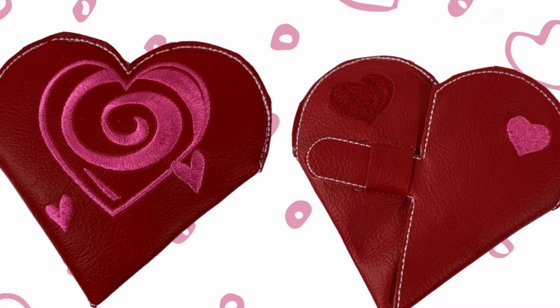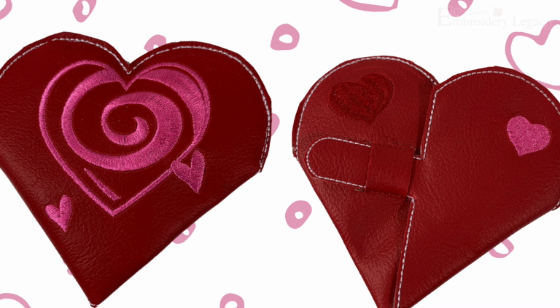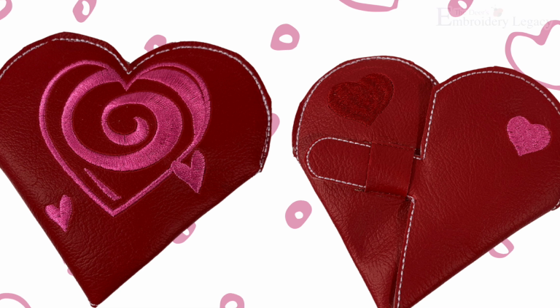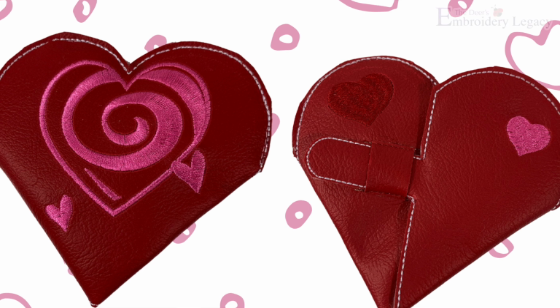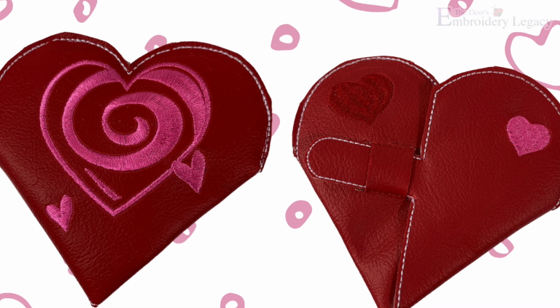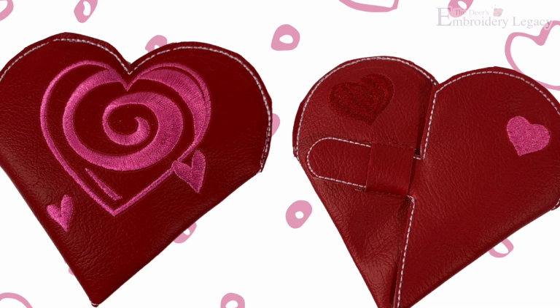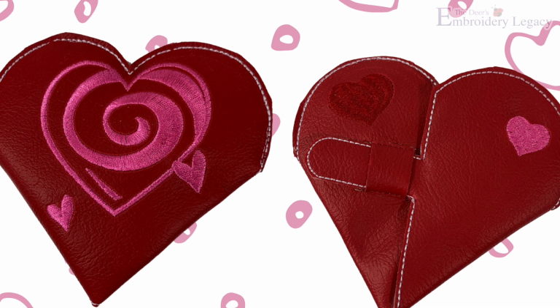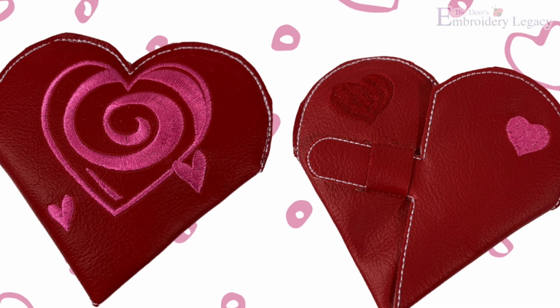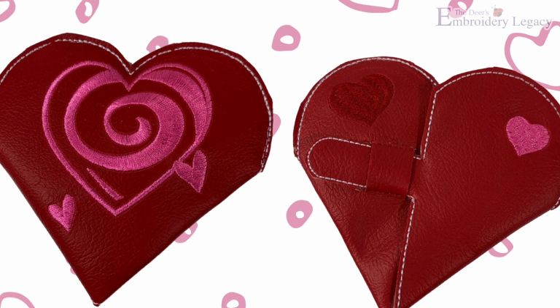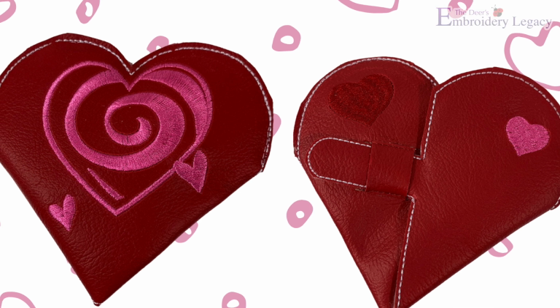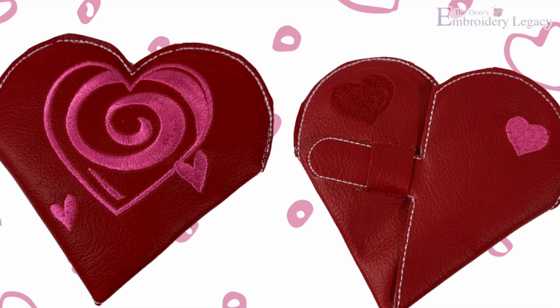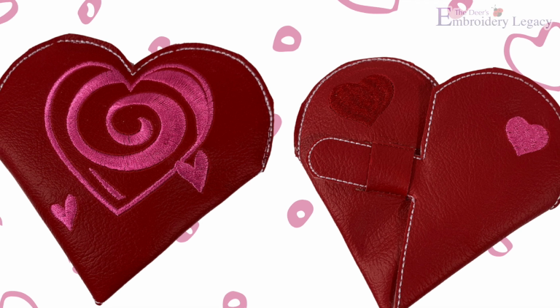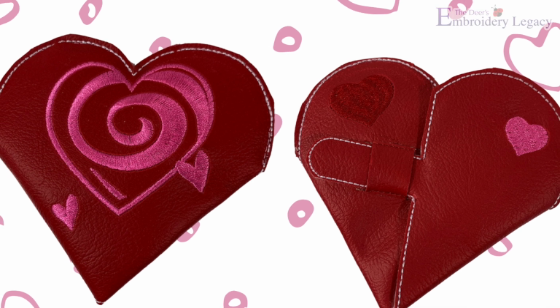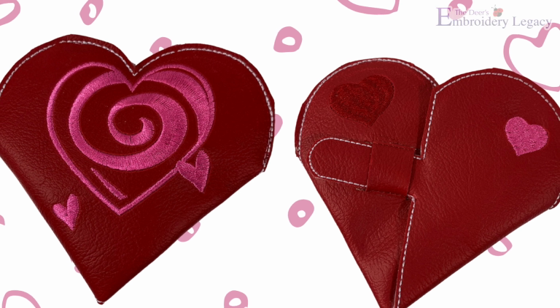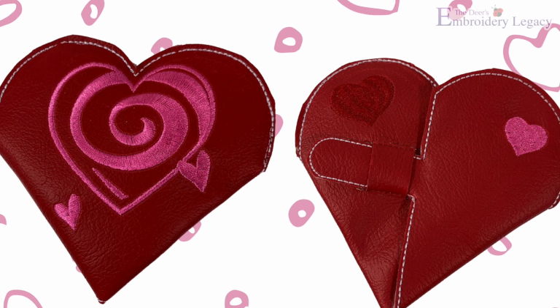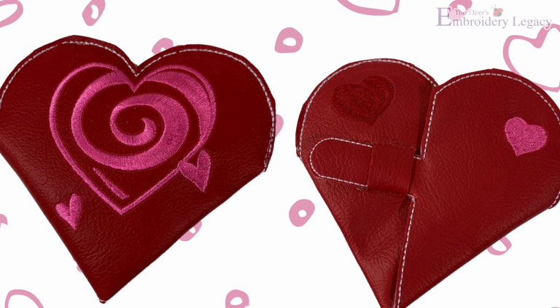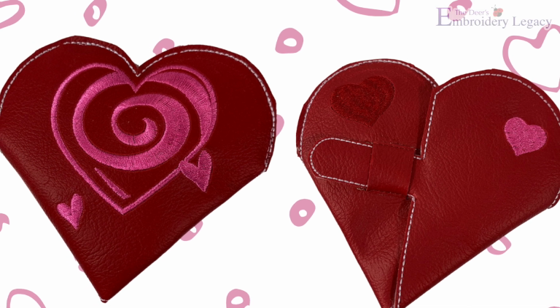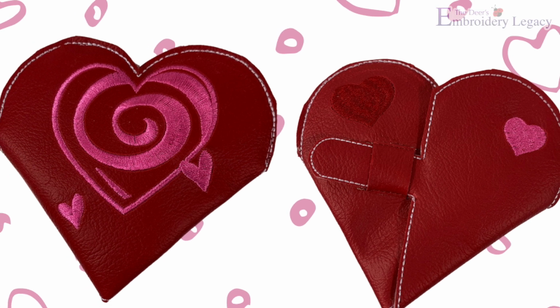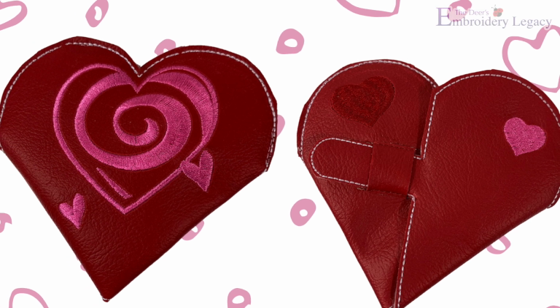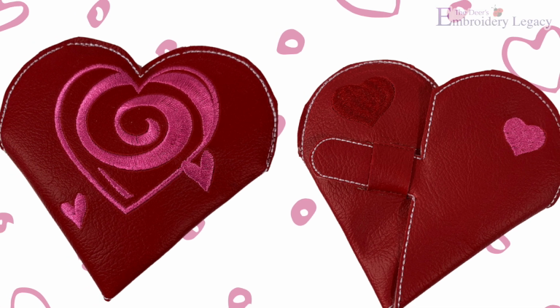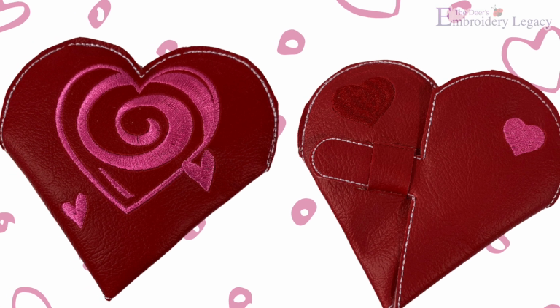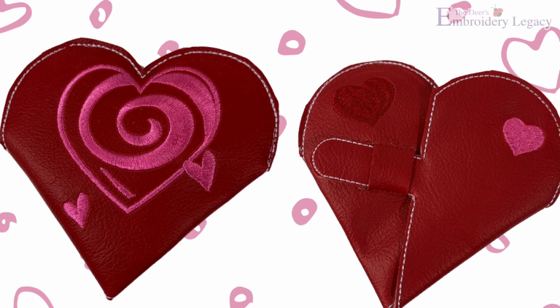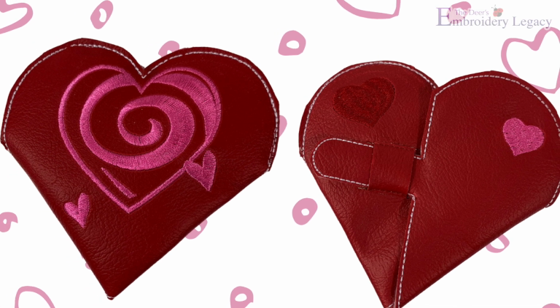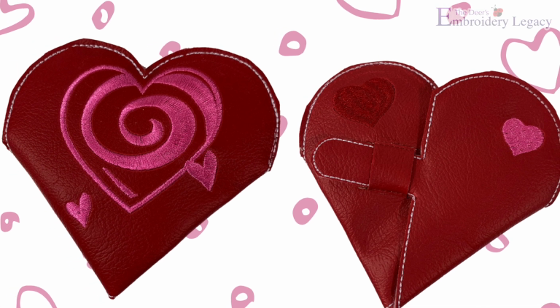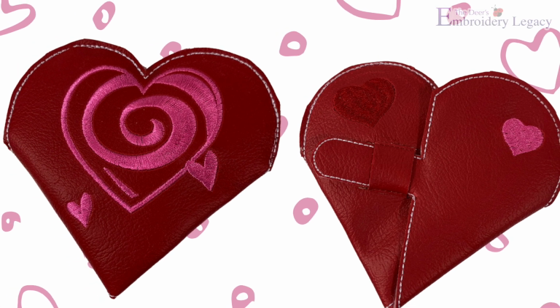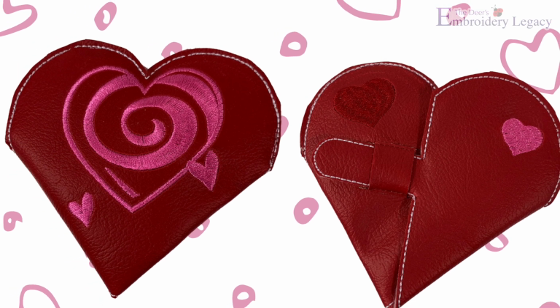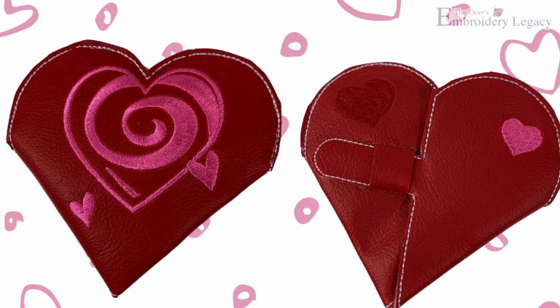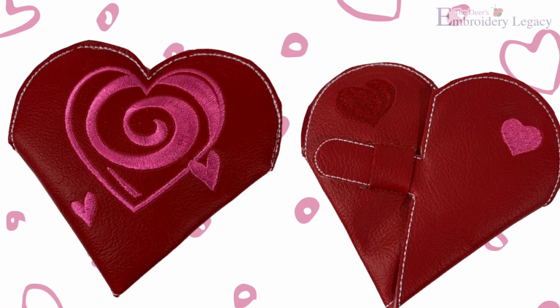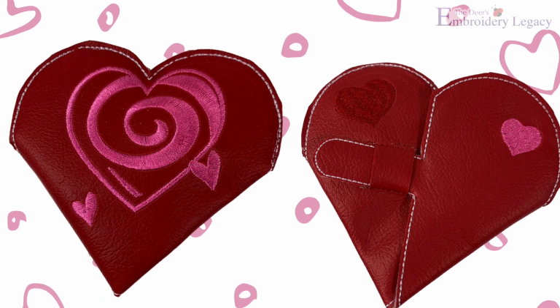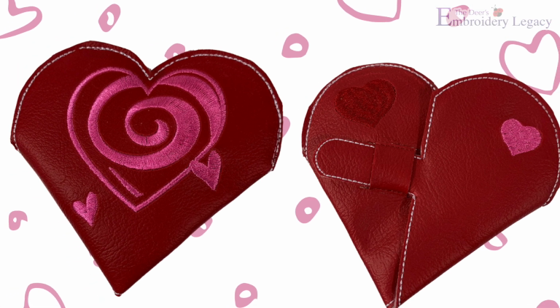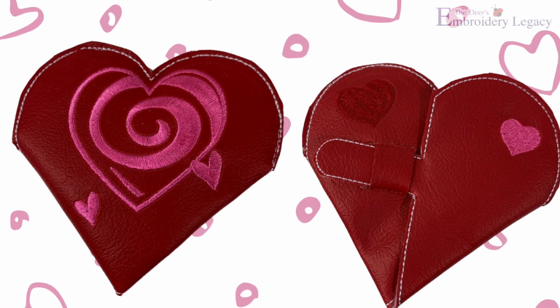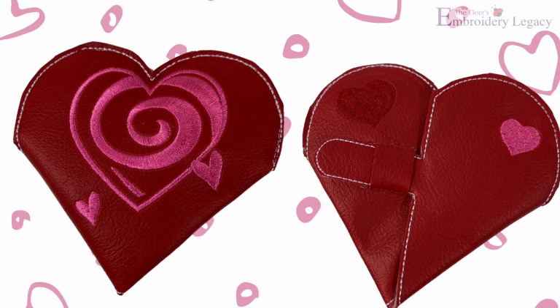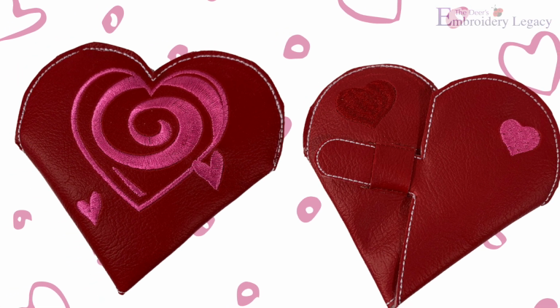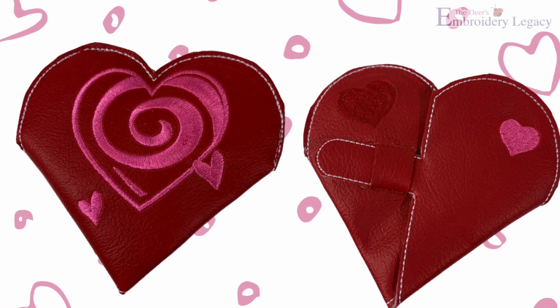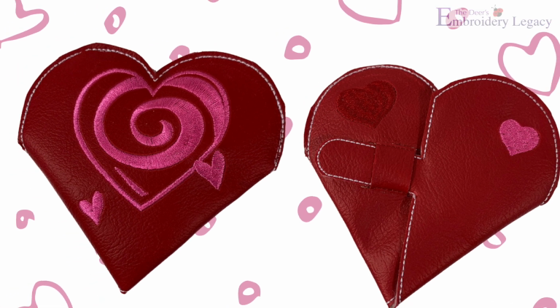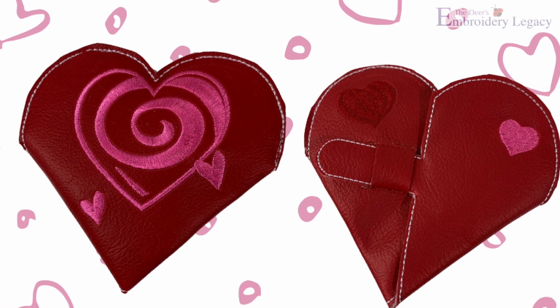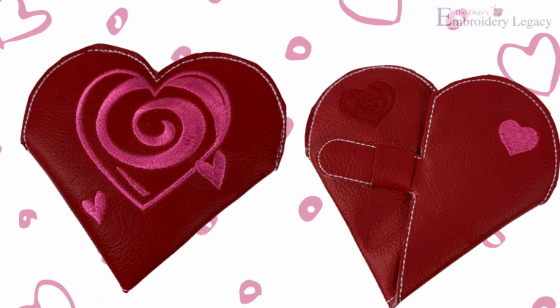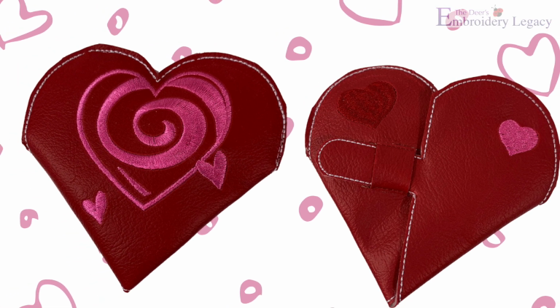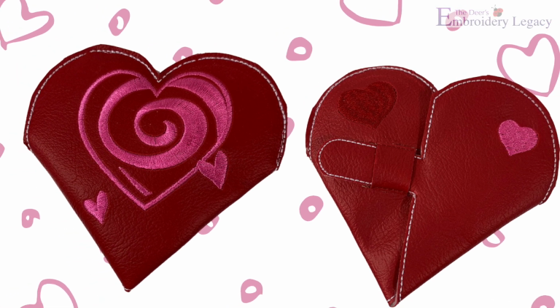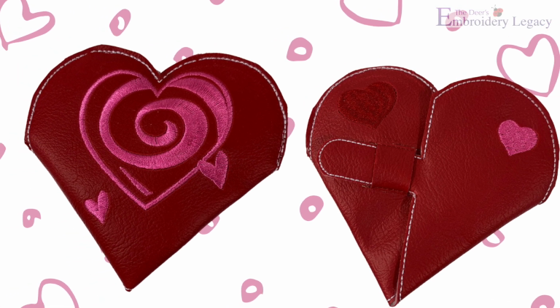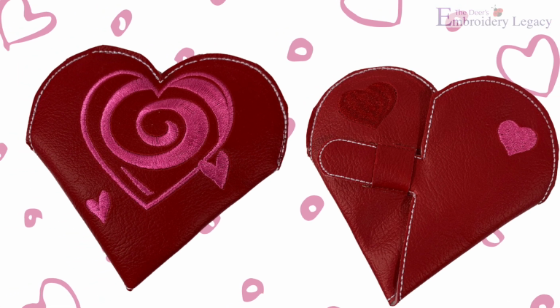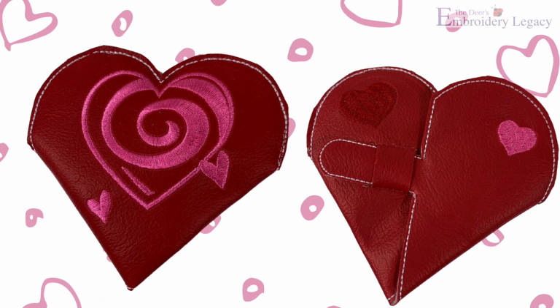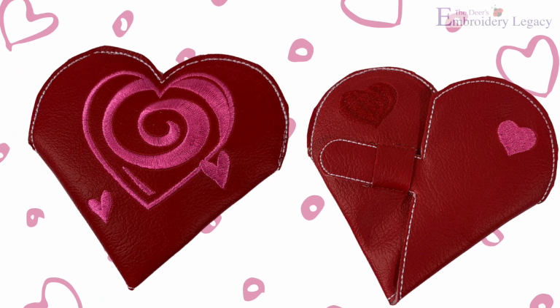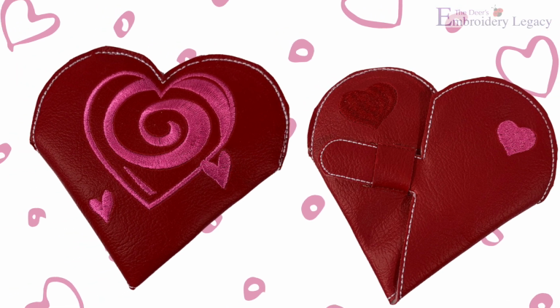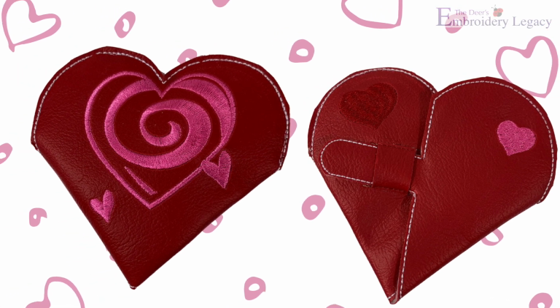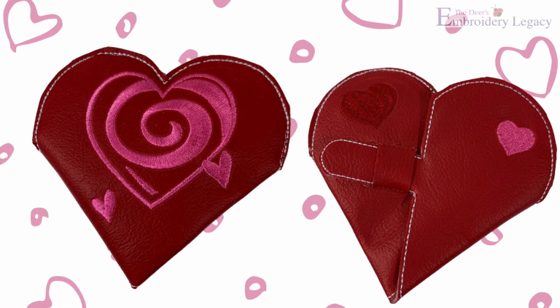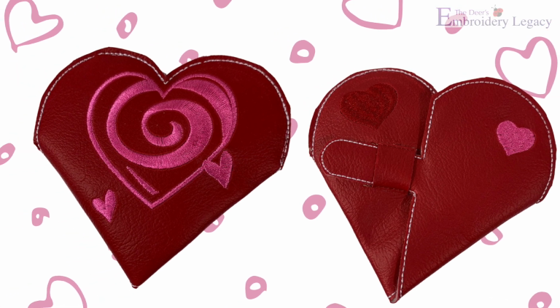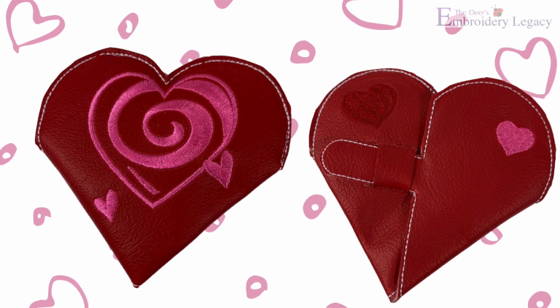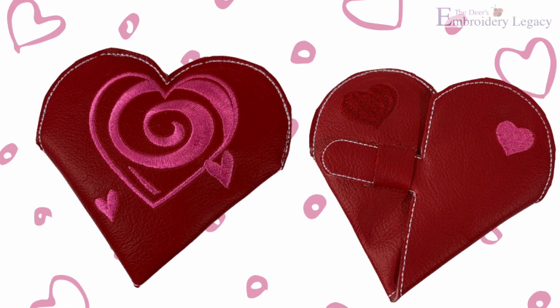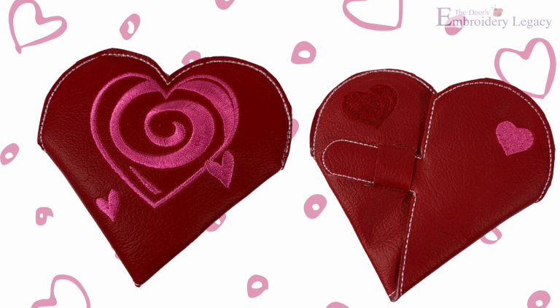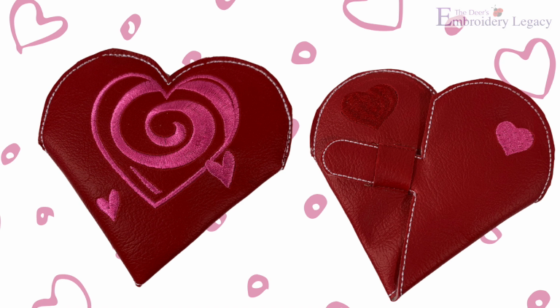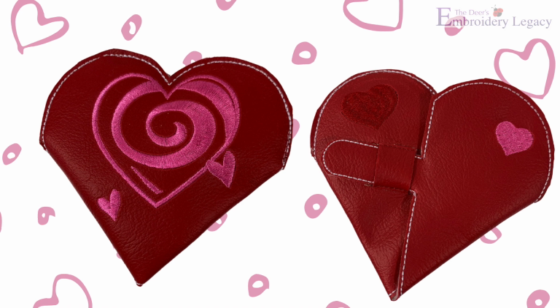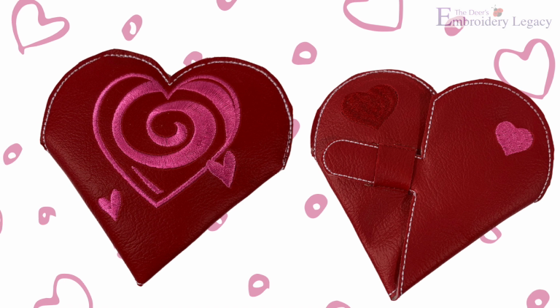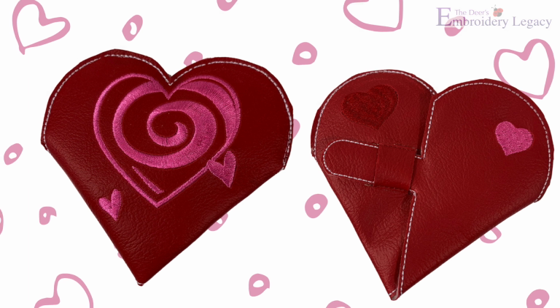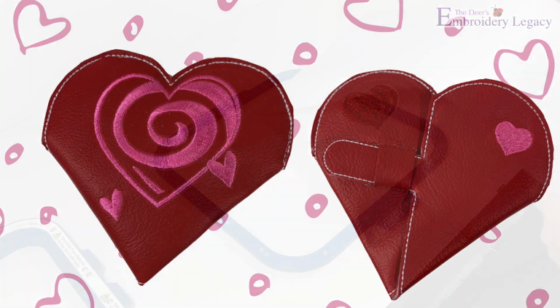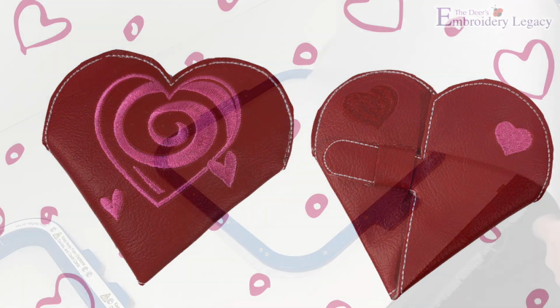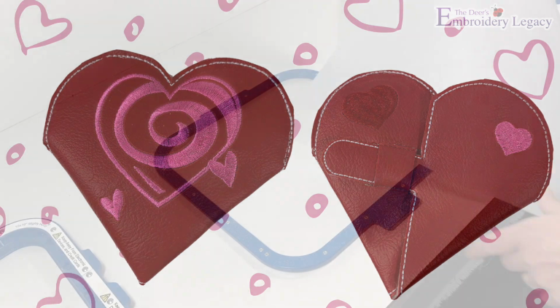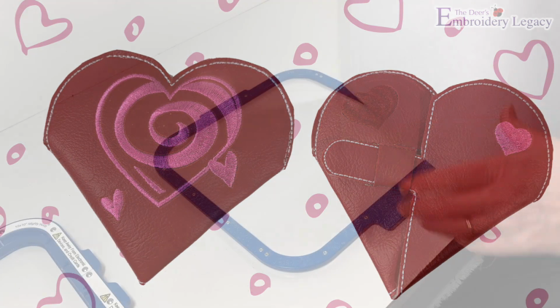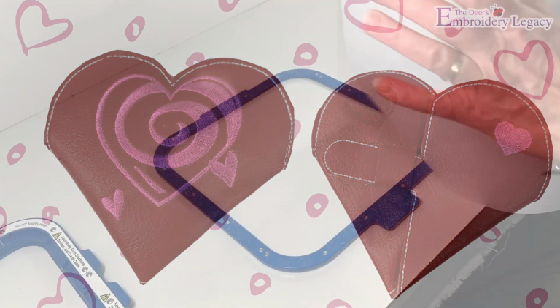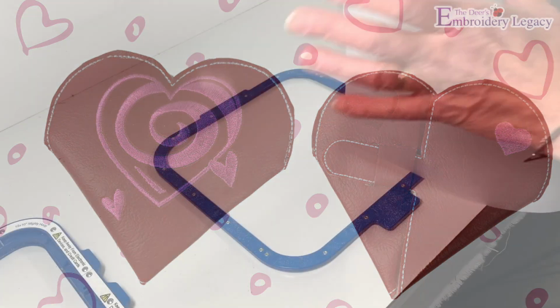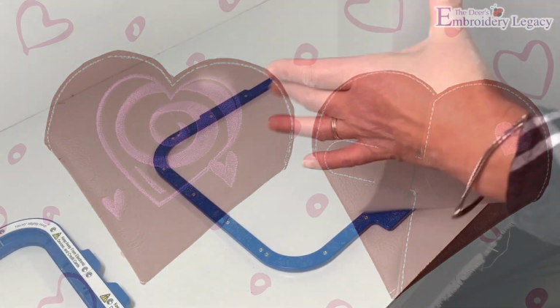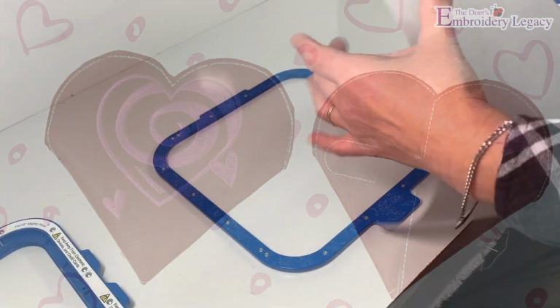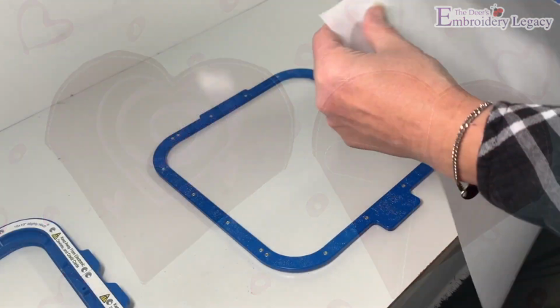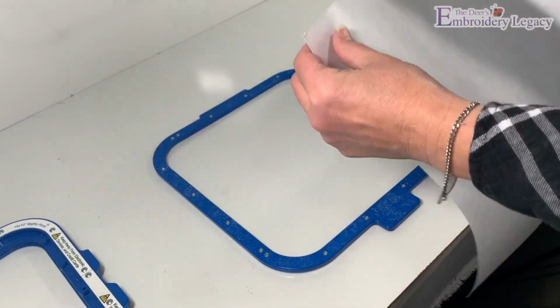Hey everyone, James here from The Embroidery Legacy. In this video, Auntie Christine and I are going to show you how to create this quick and easy folded heart pouch.